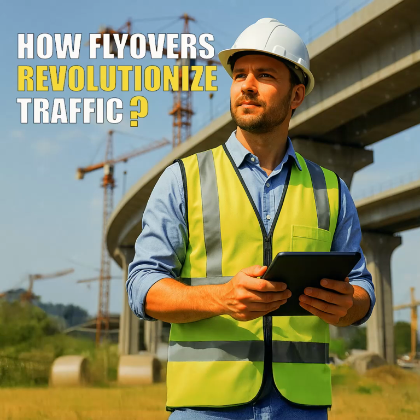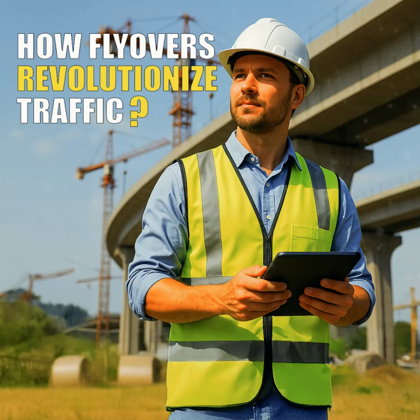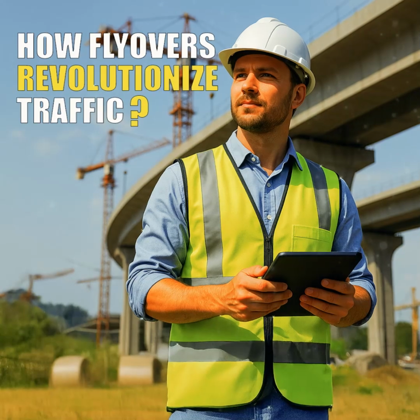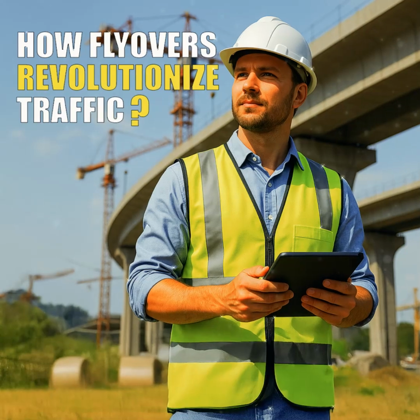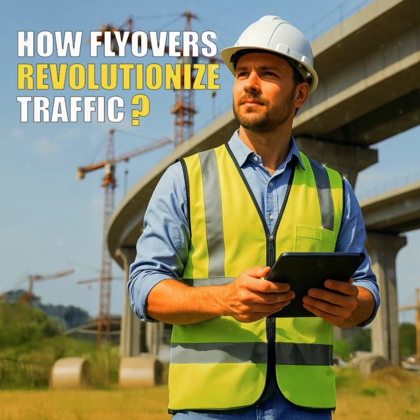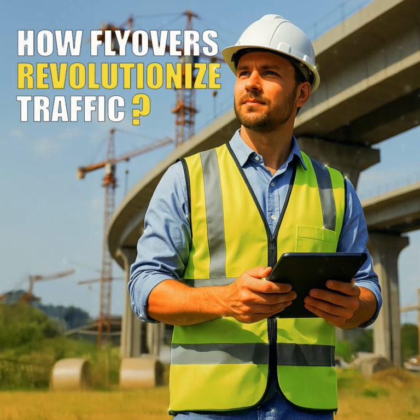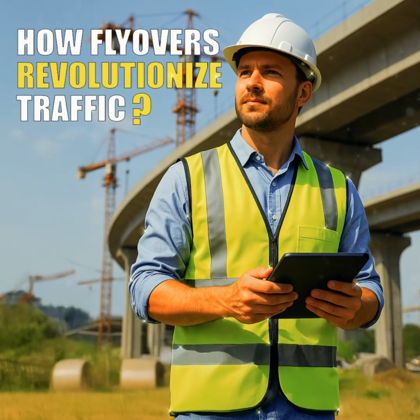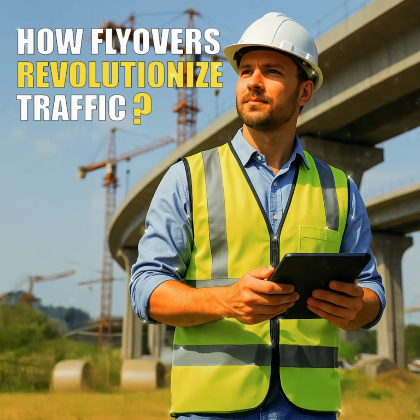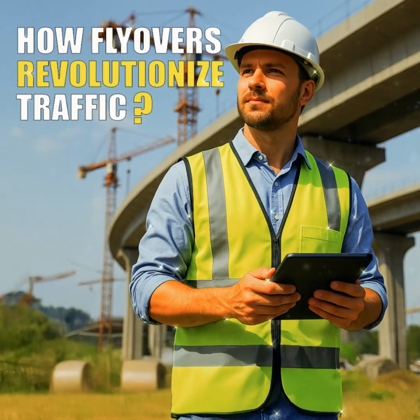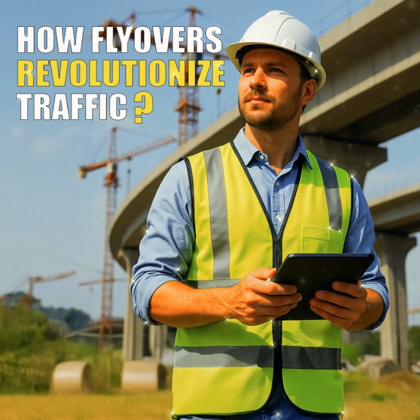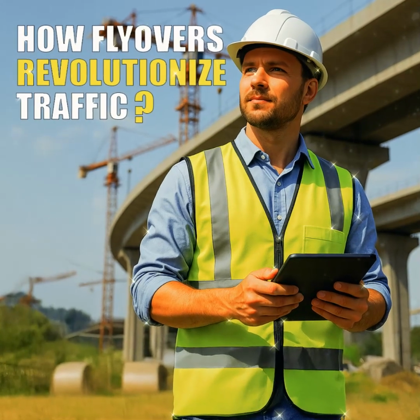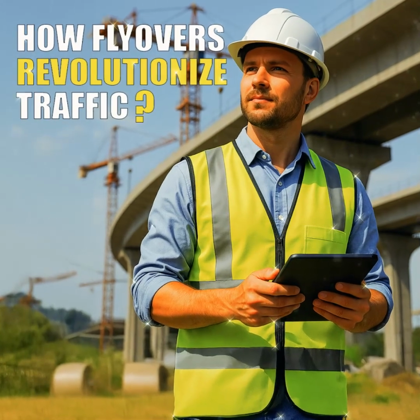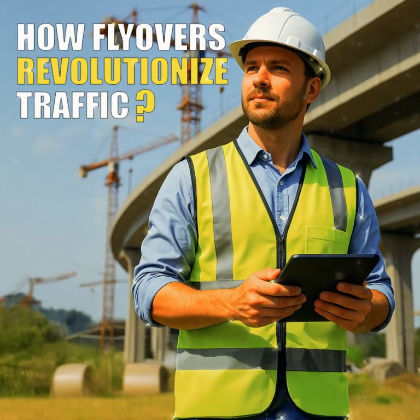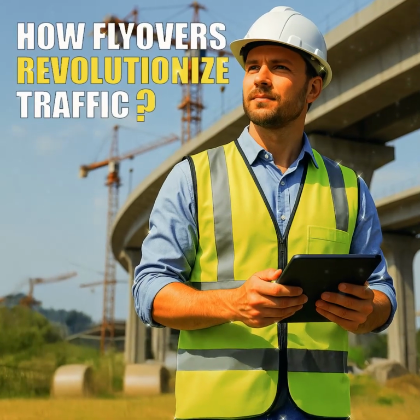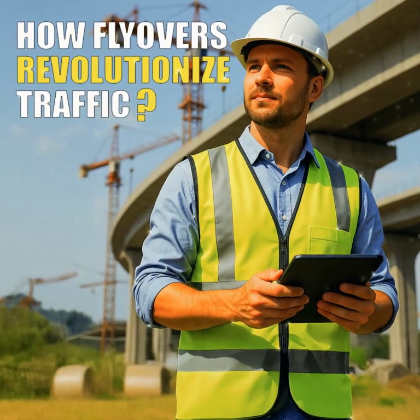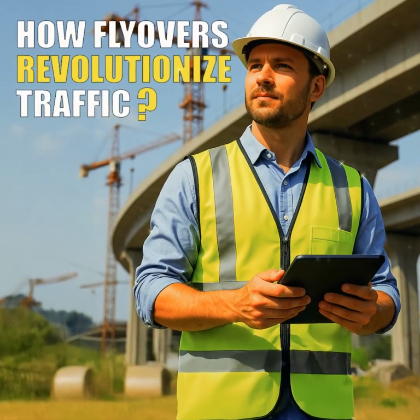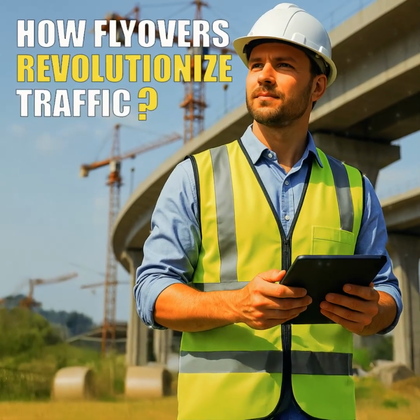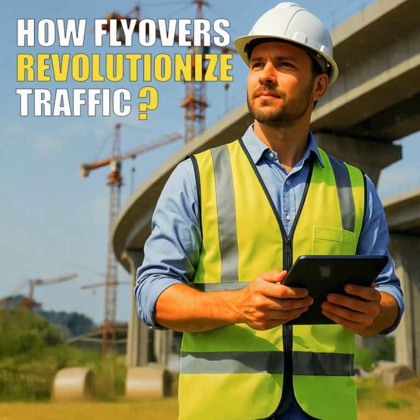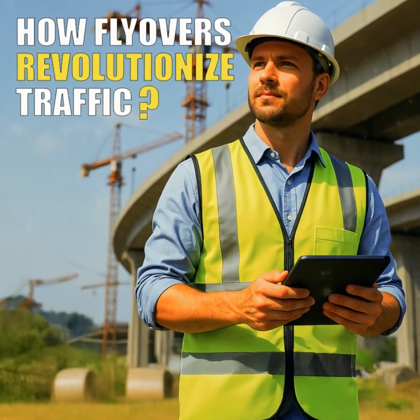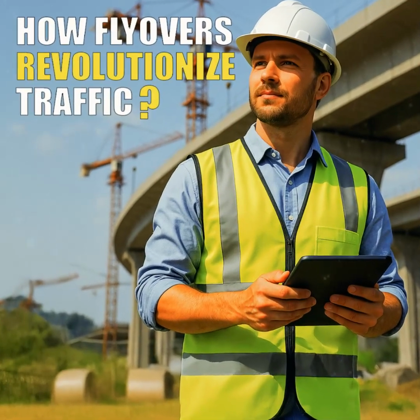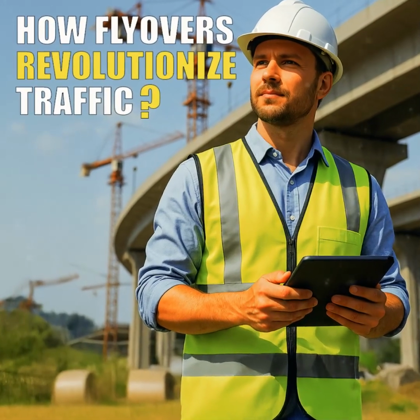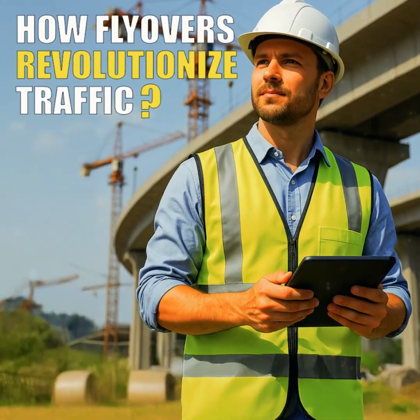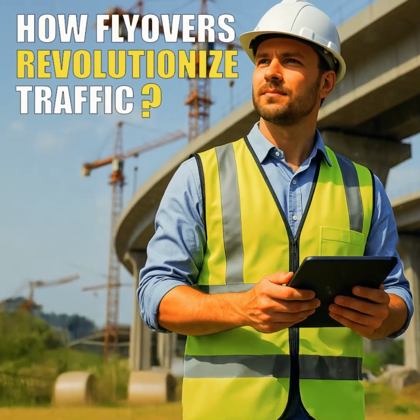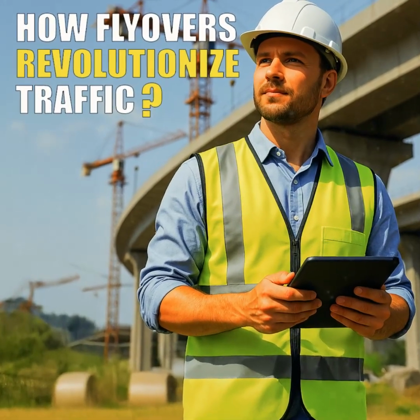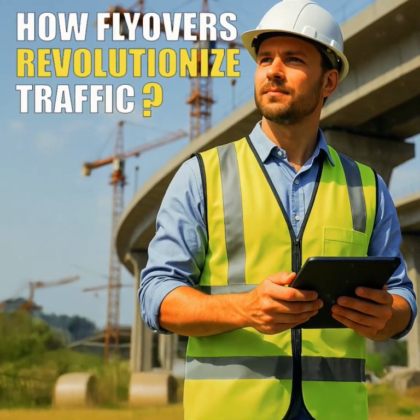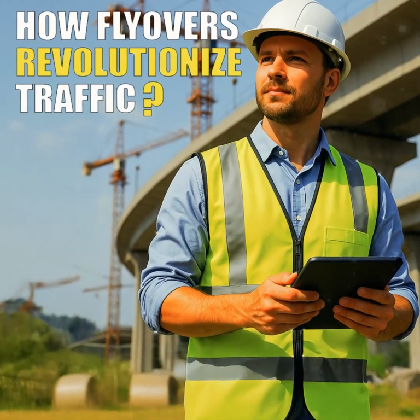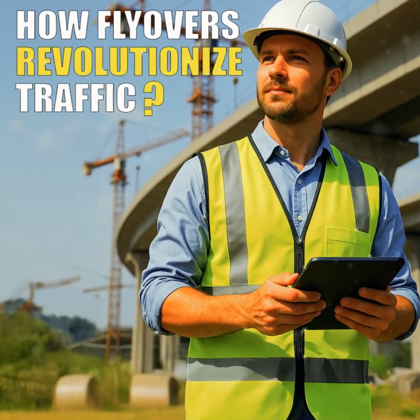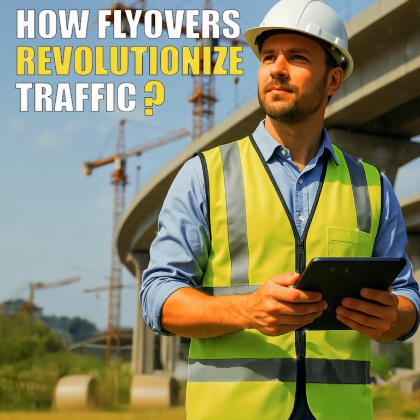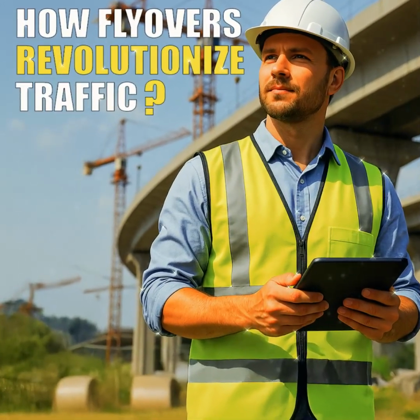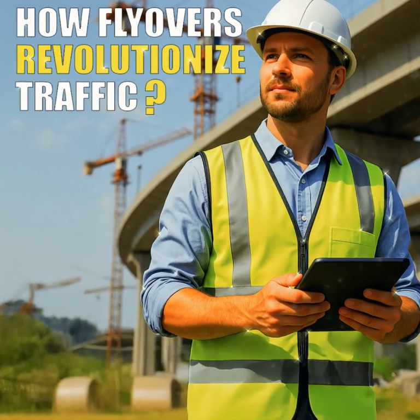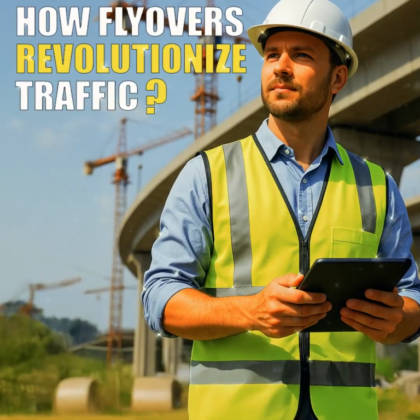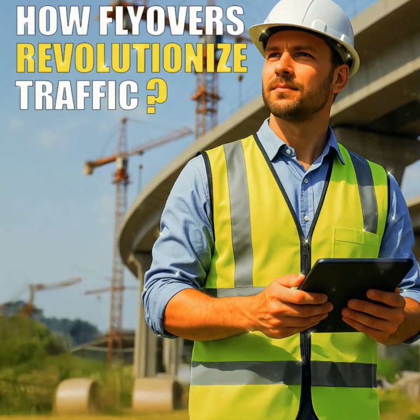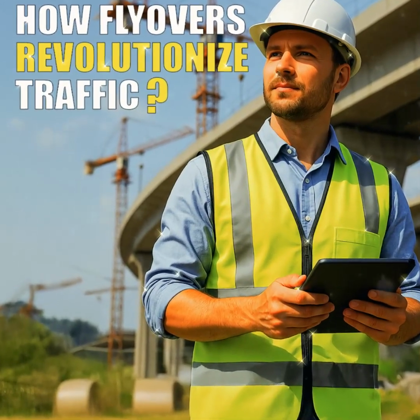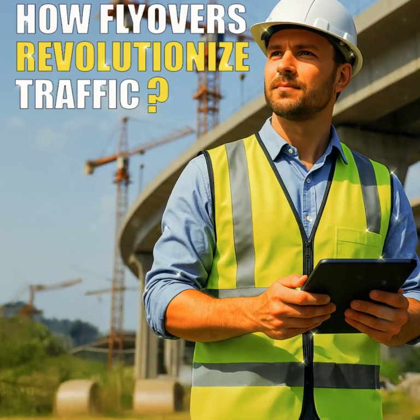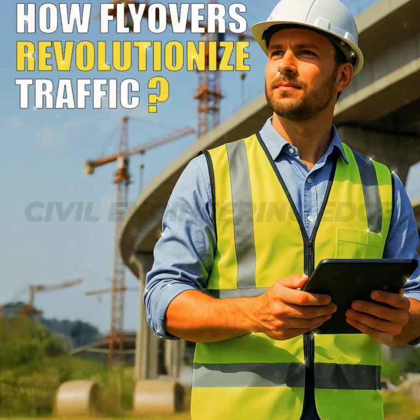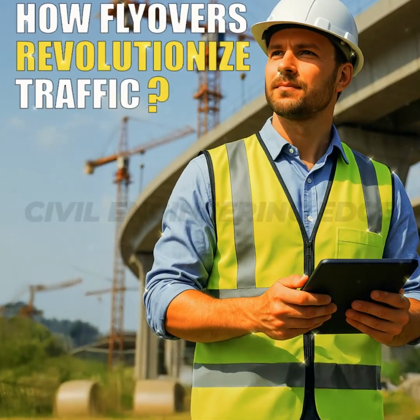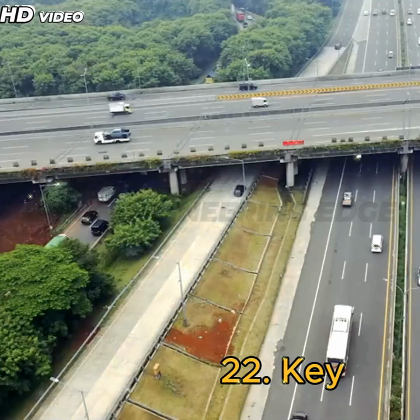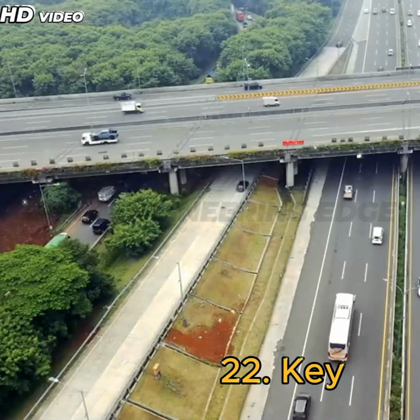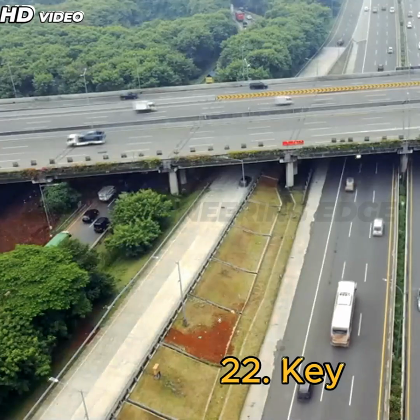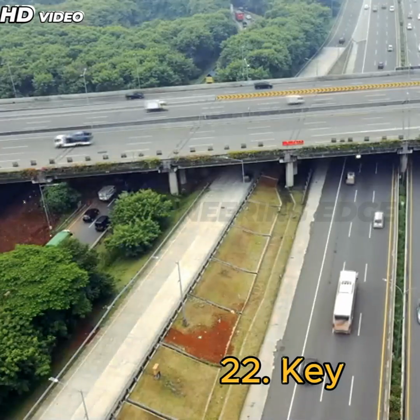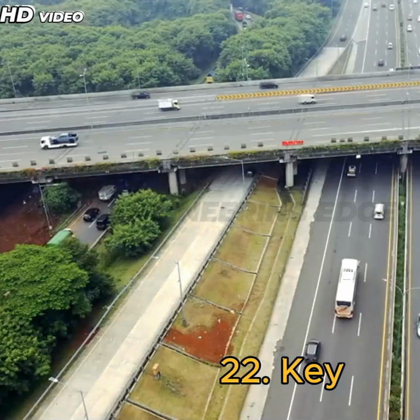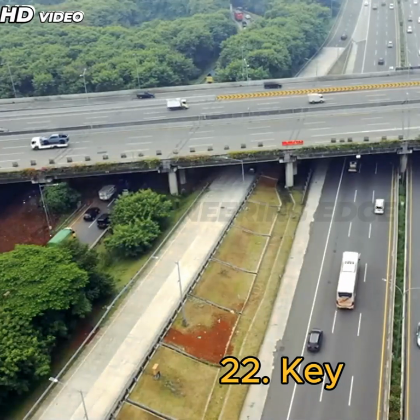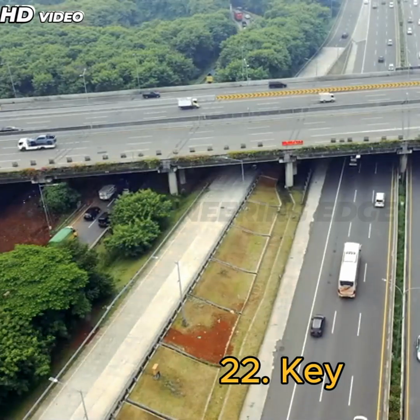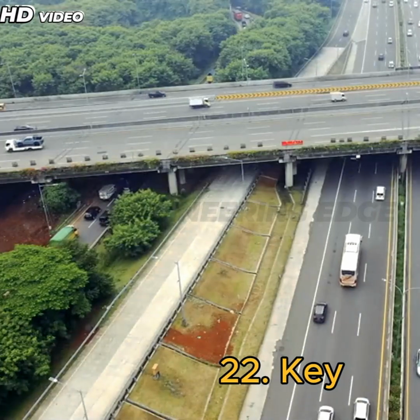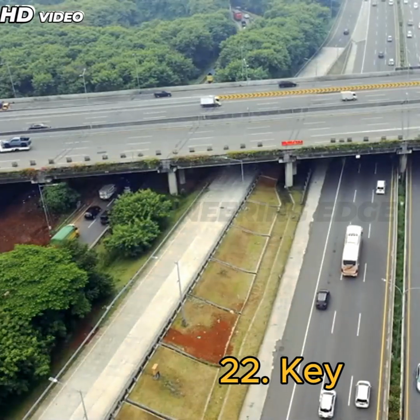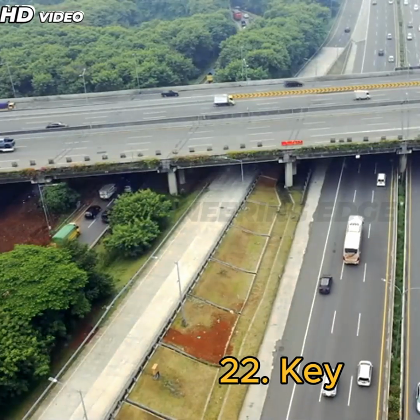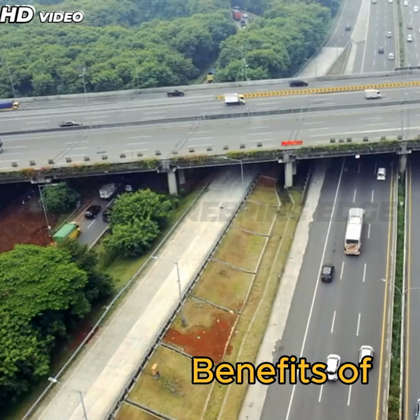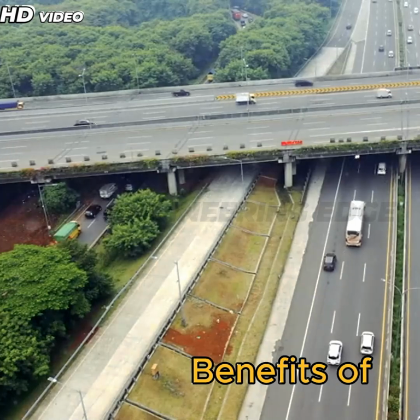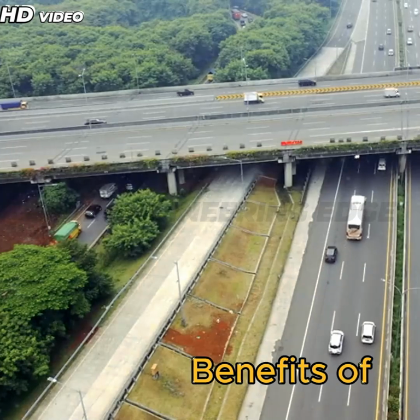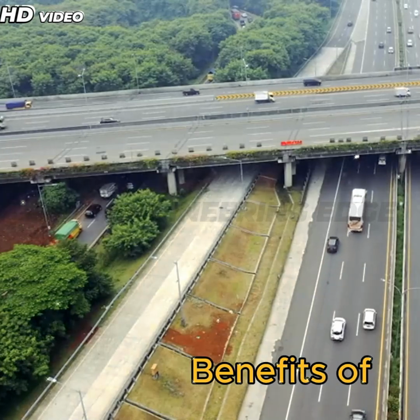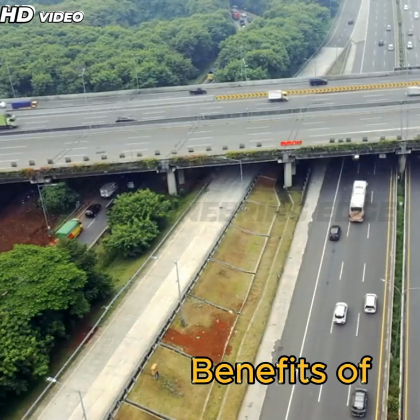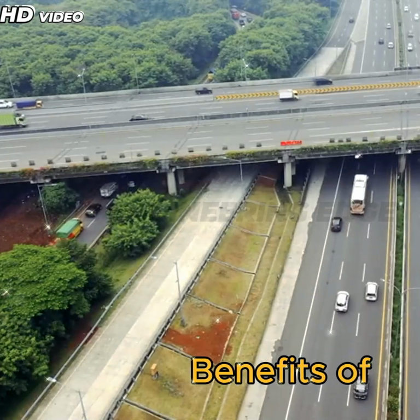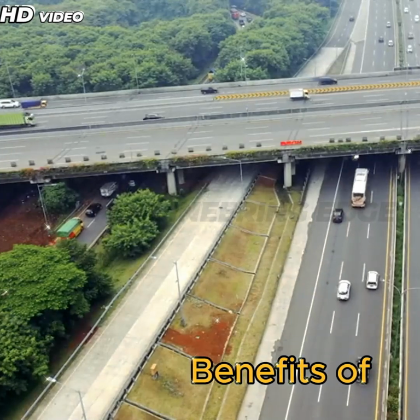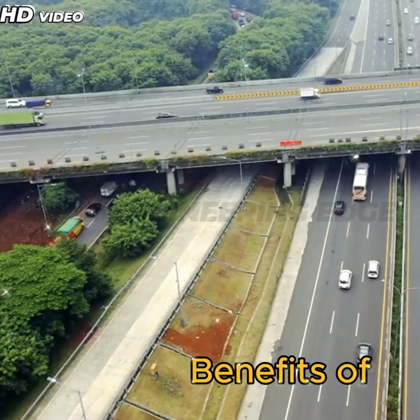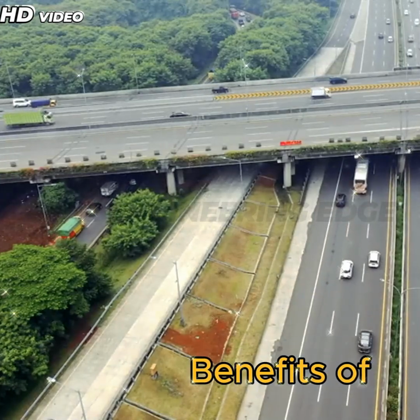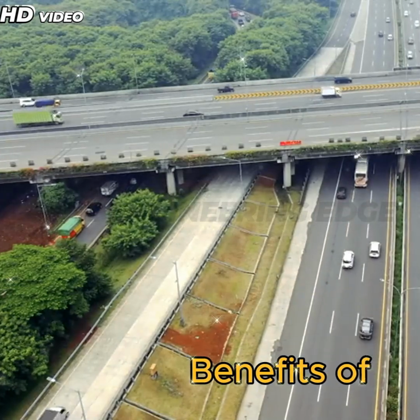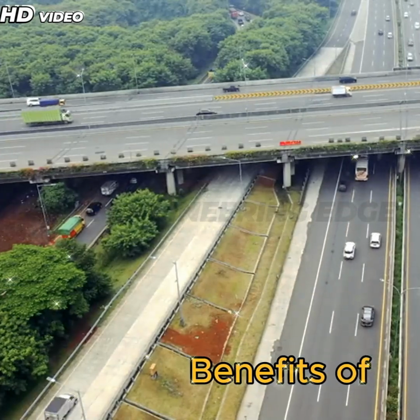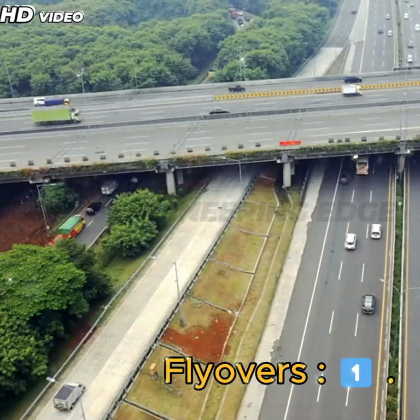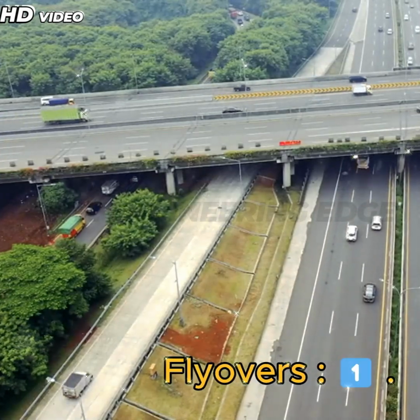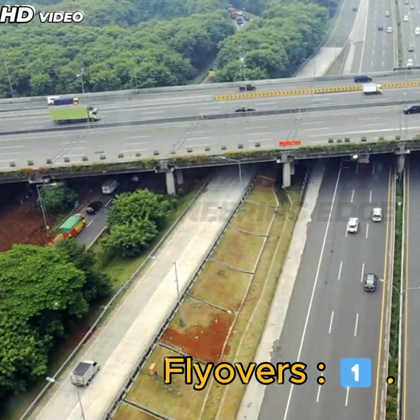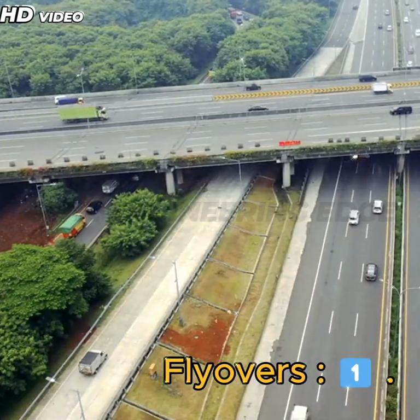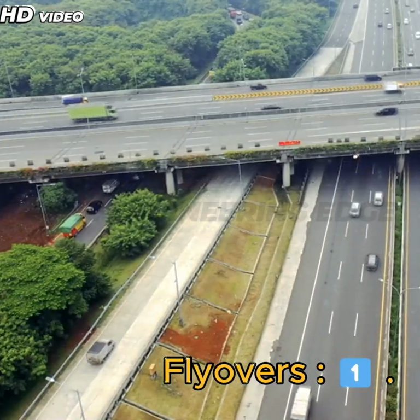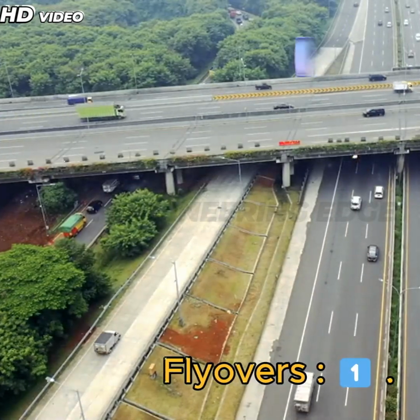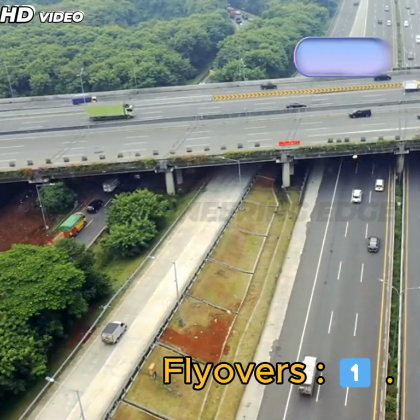Welcome to Civil Engineering Ed. Key Benefits of Flyovers.